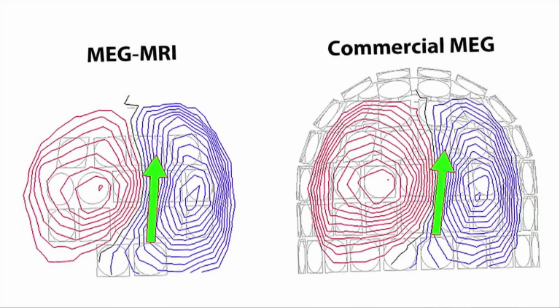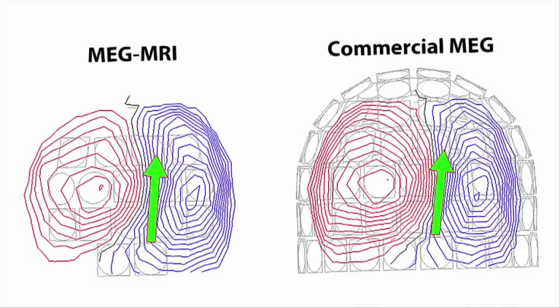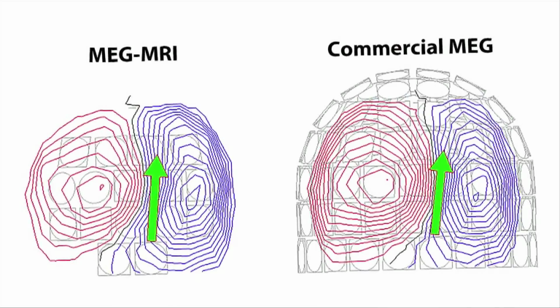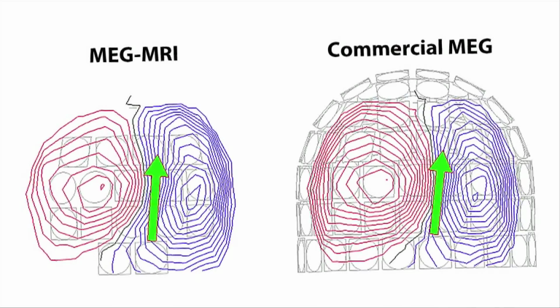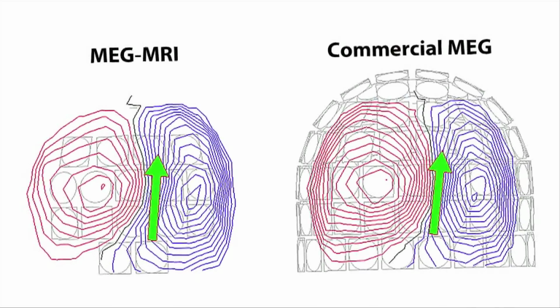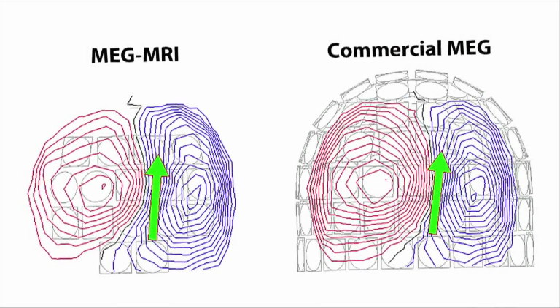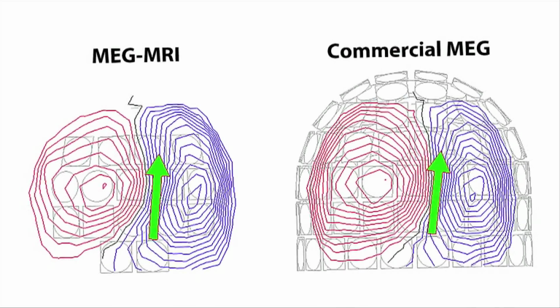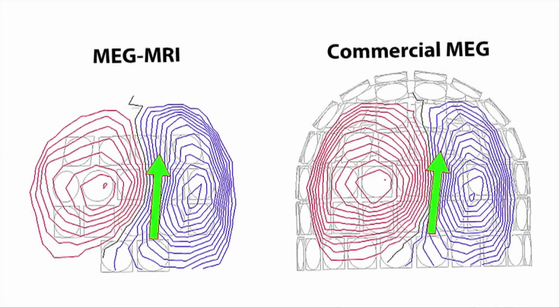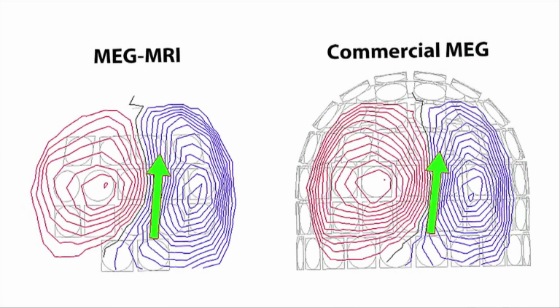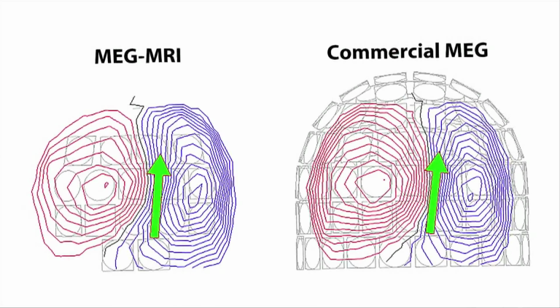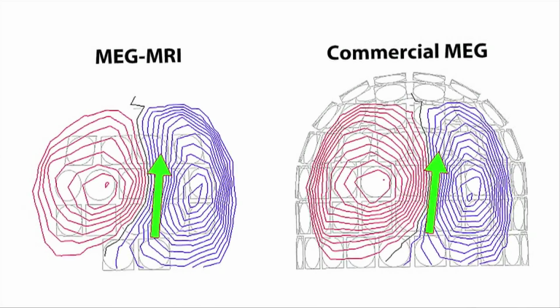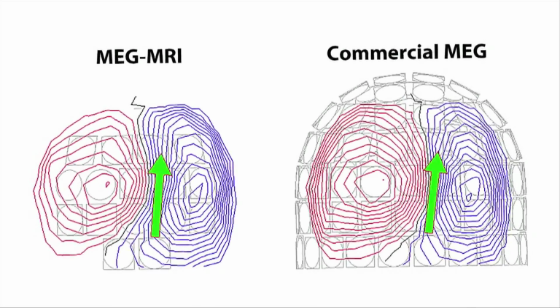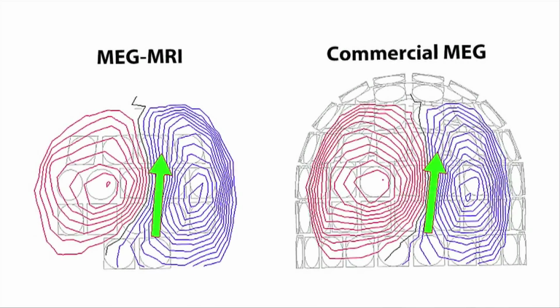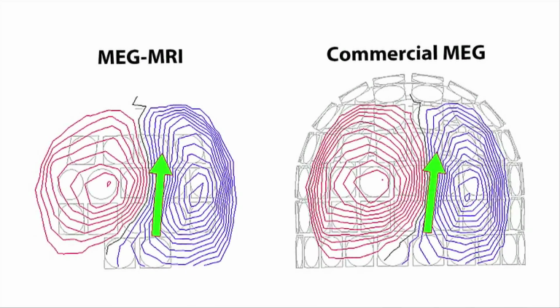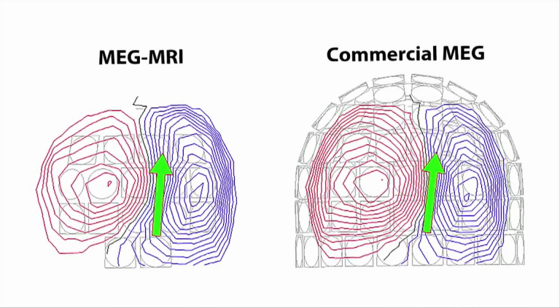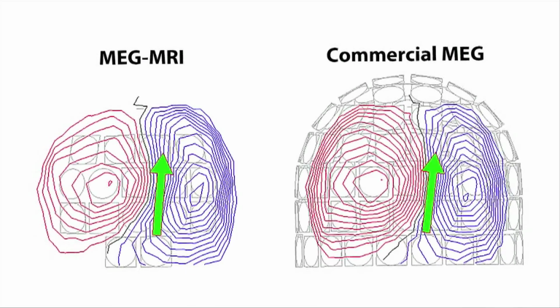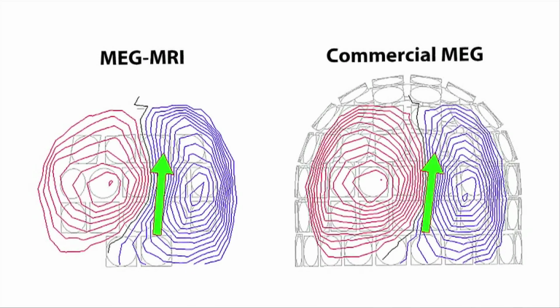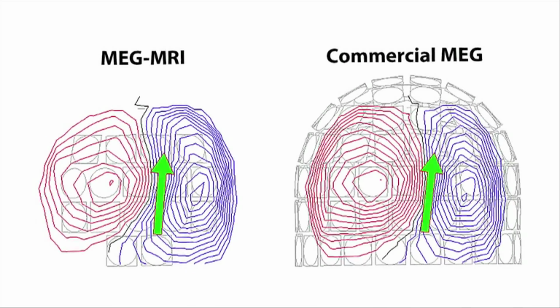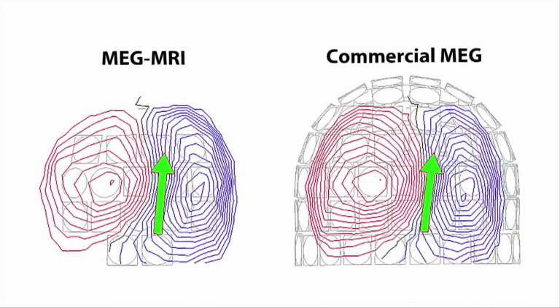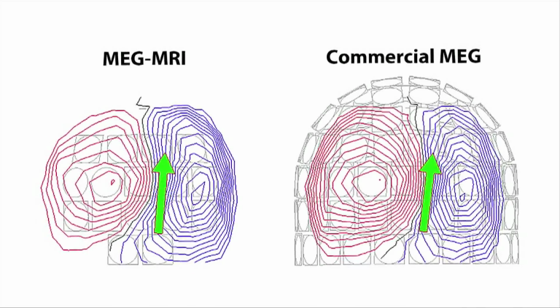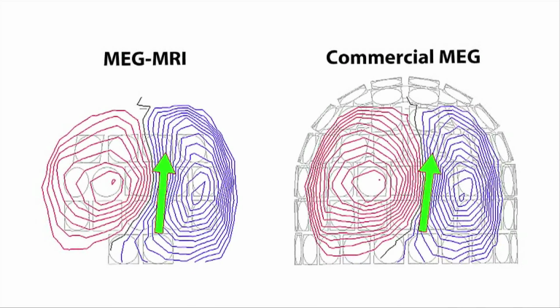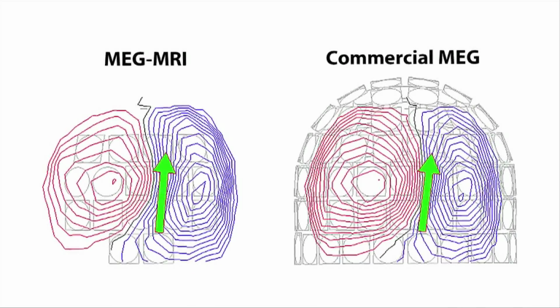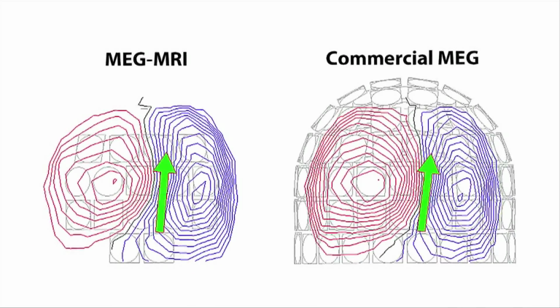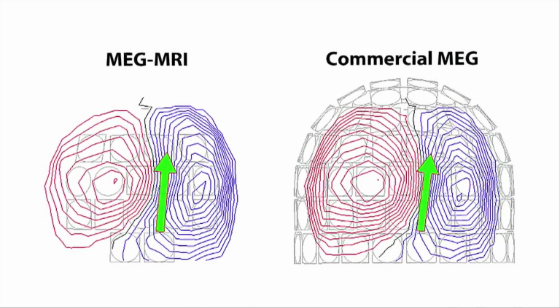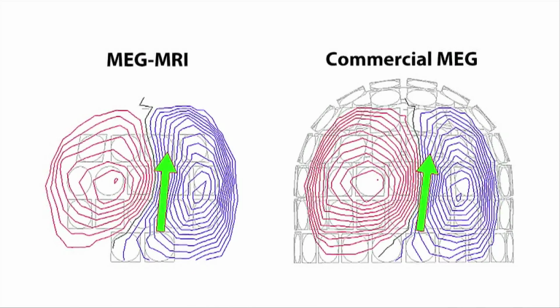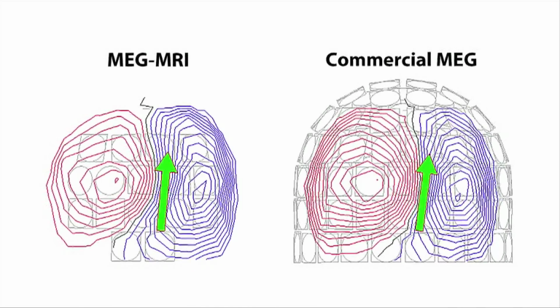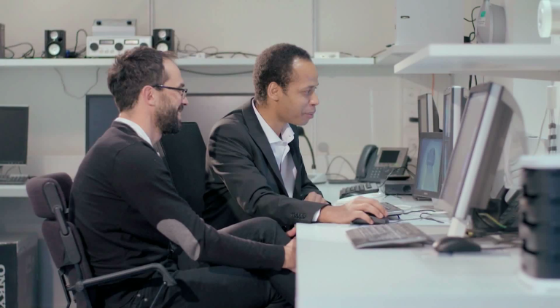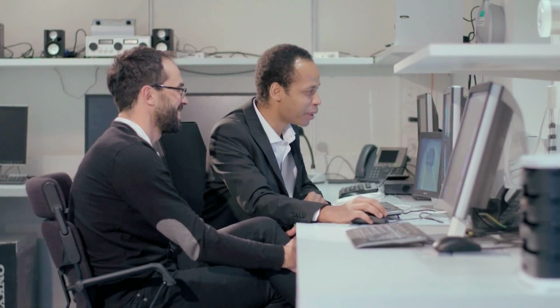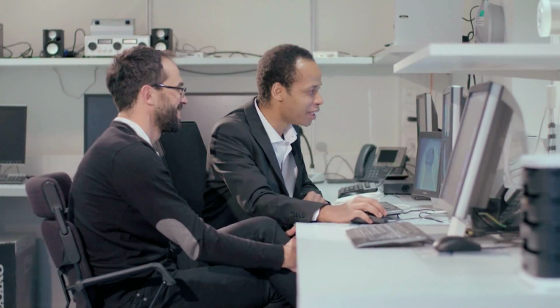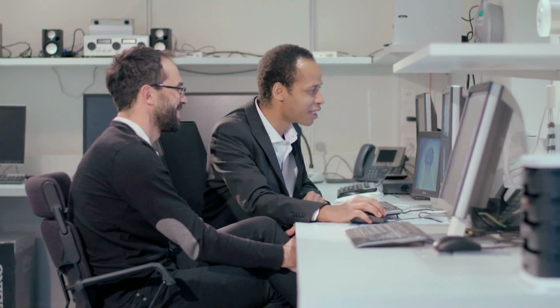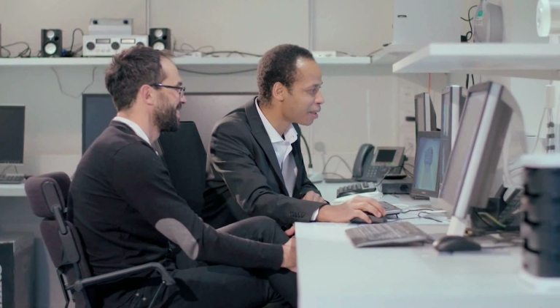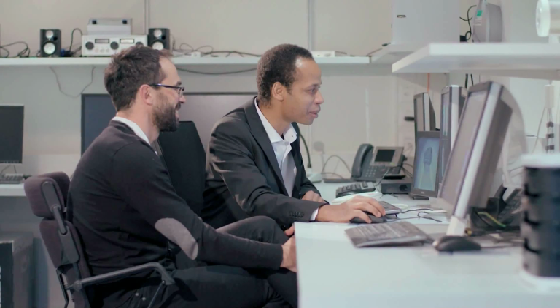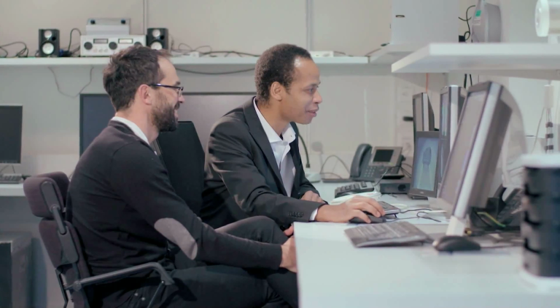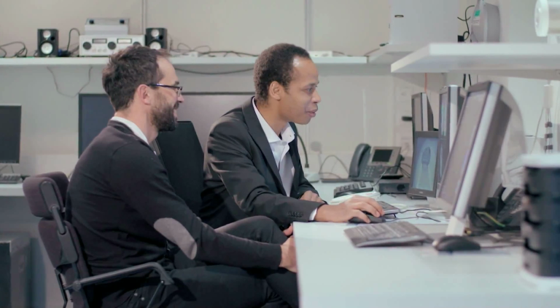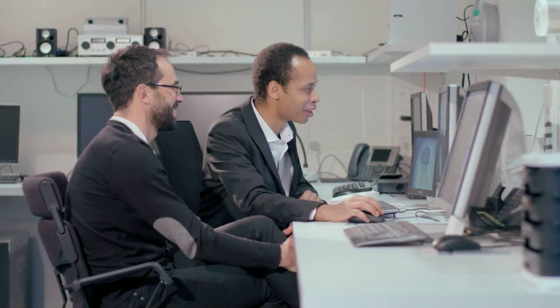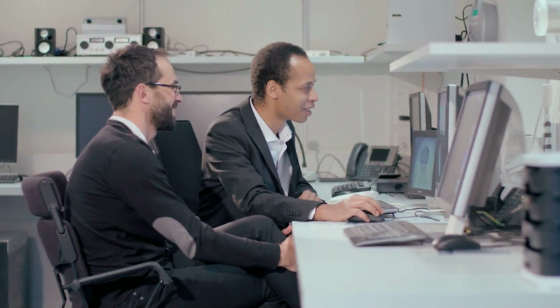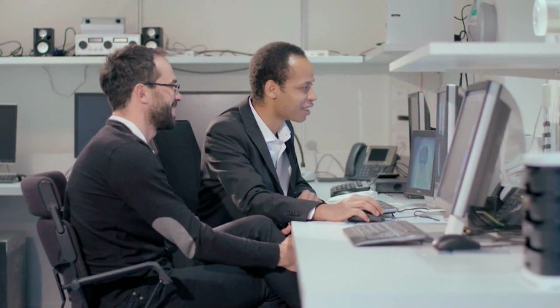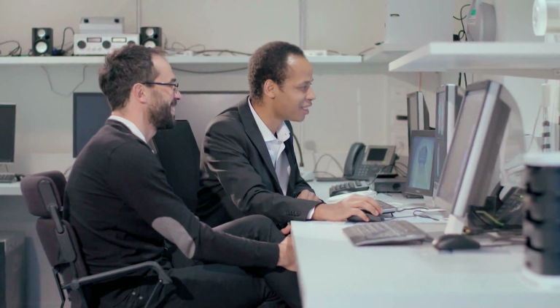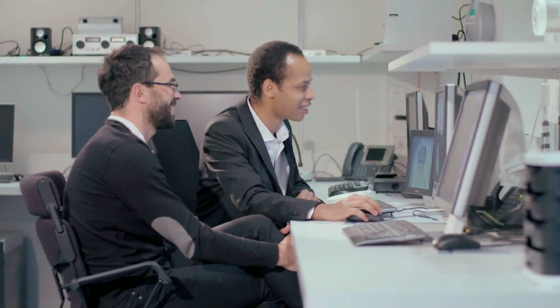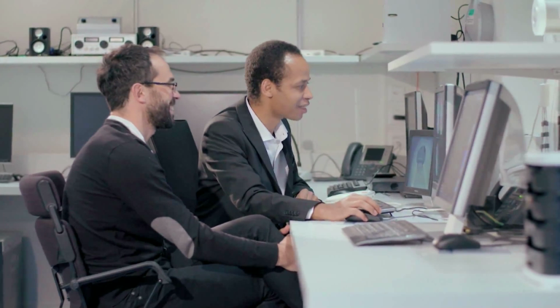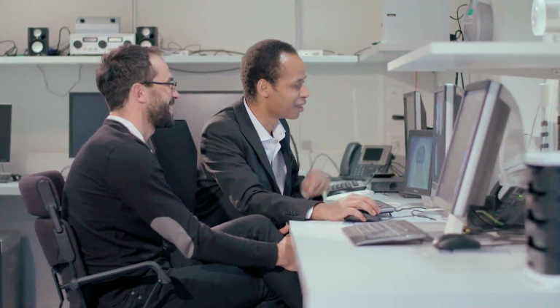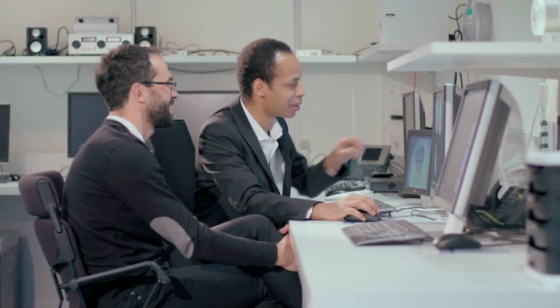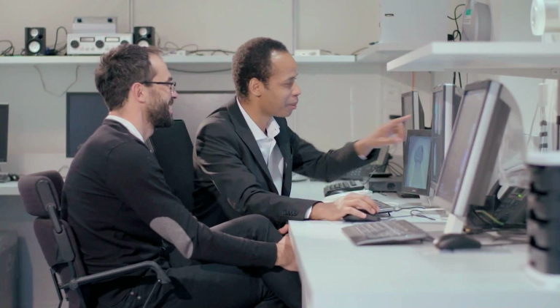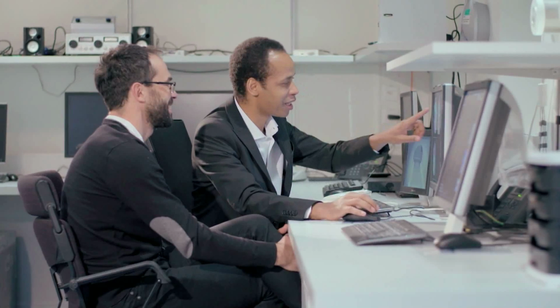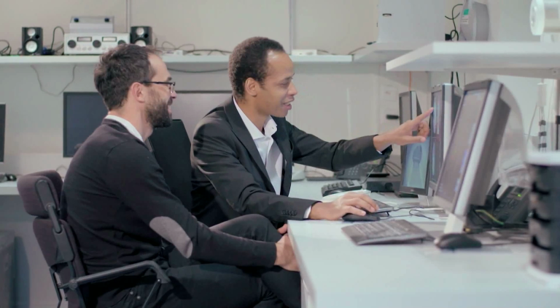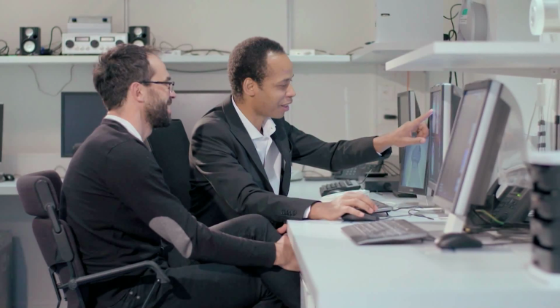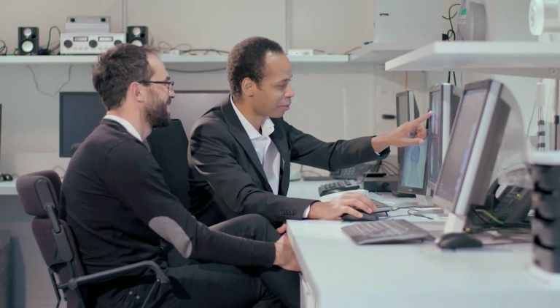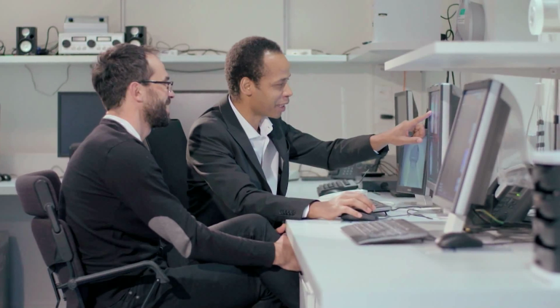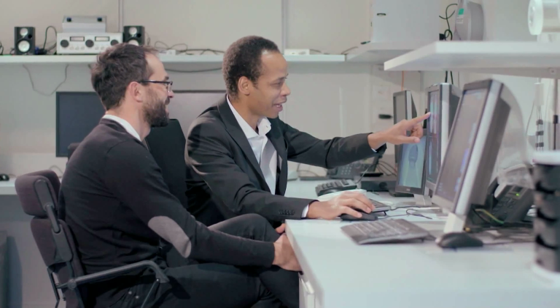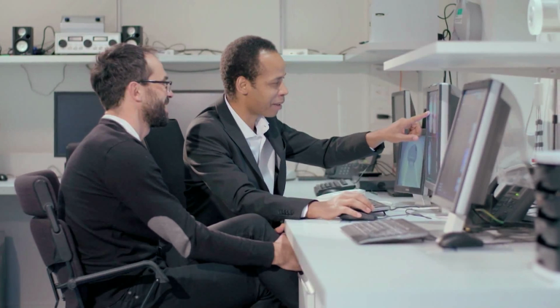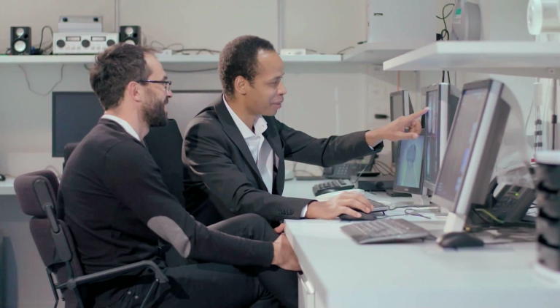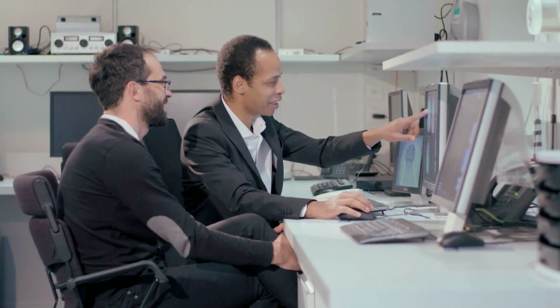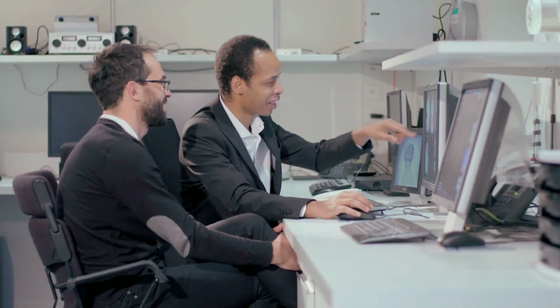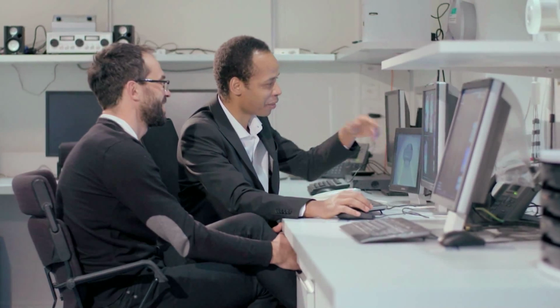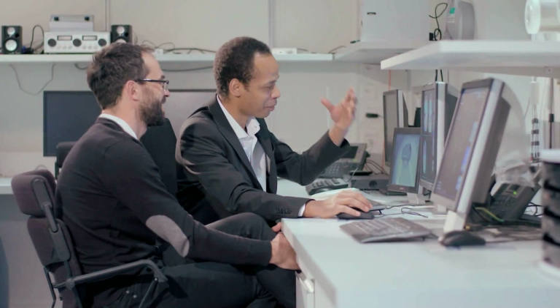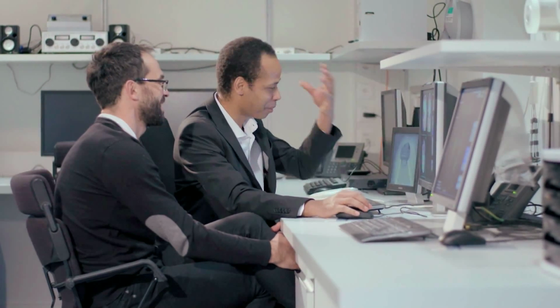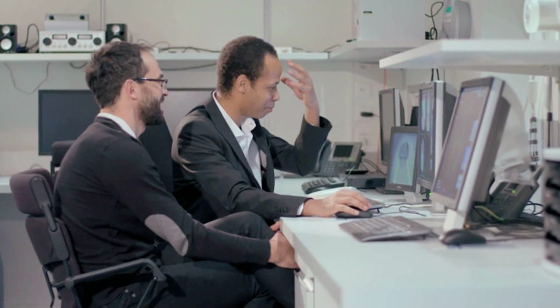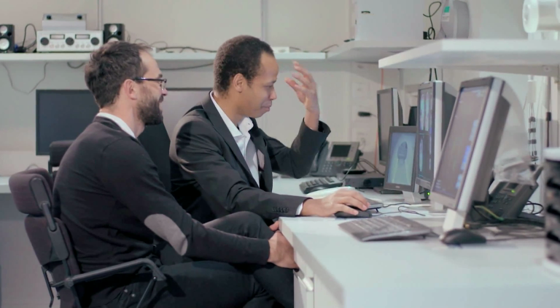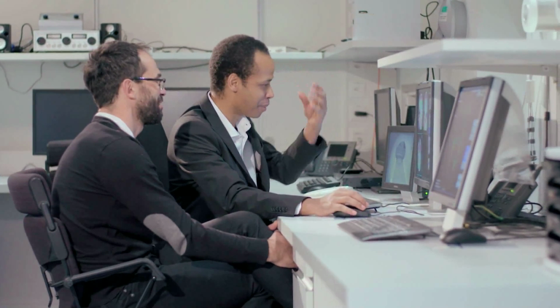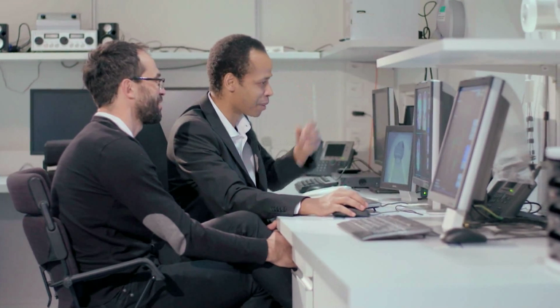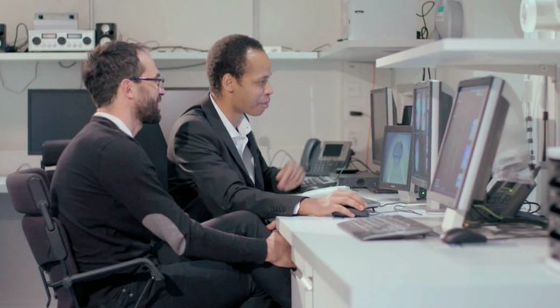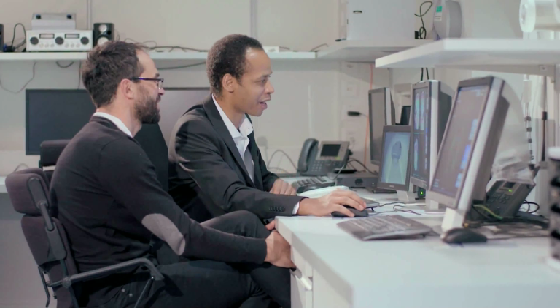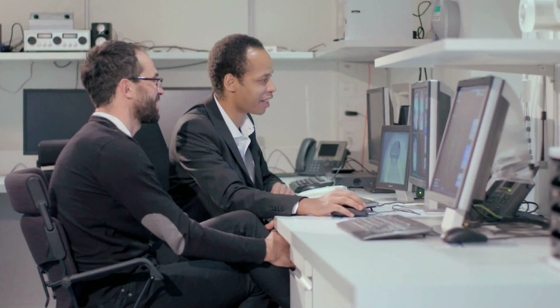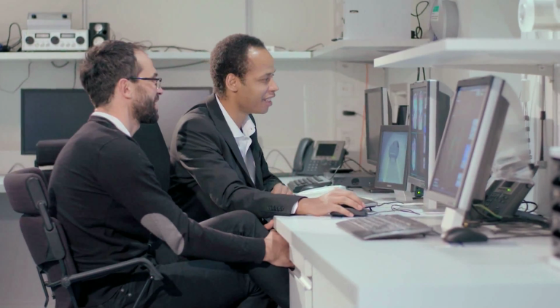Producing images of the structure of the brain and simultaneously data which show the brain activity will improve the accuracy of the measurements.